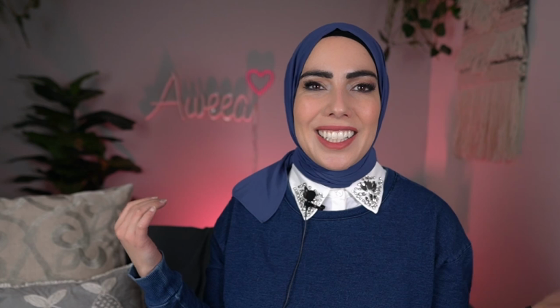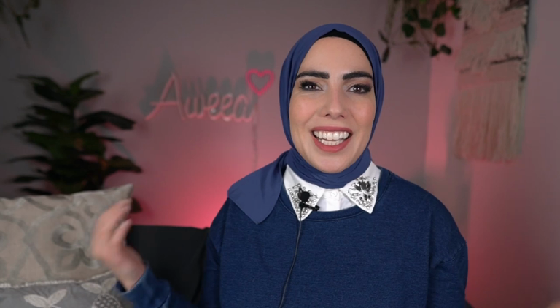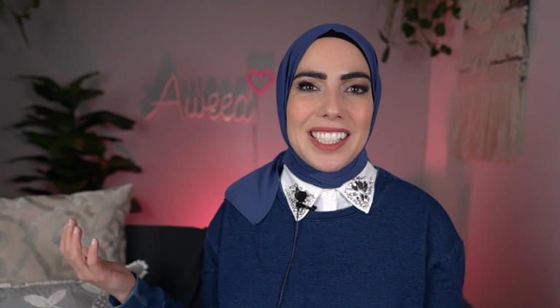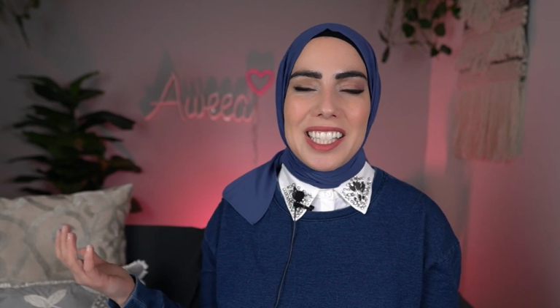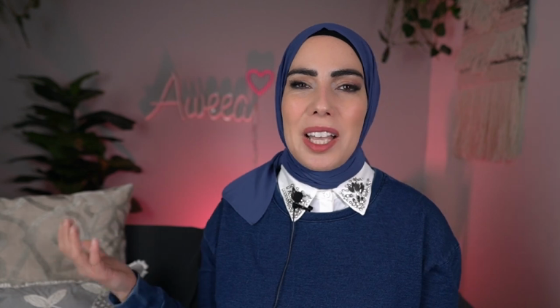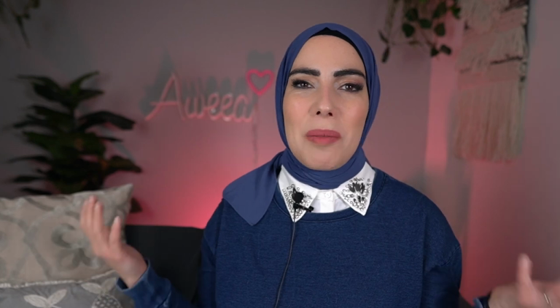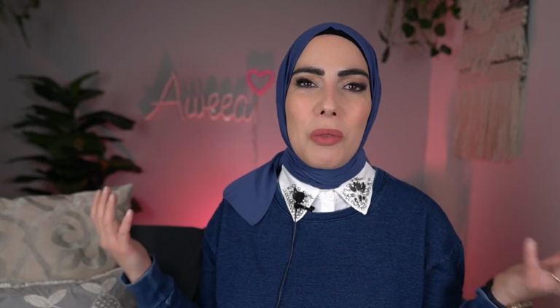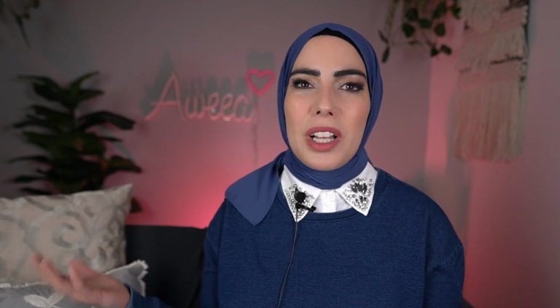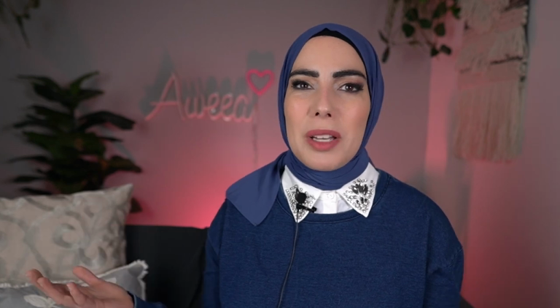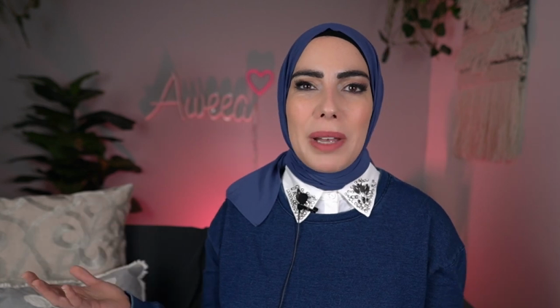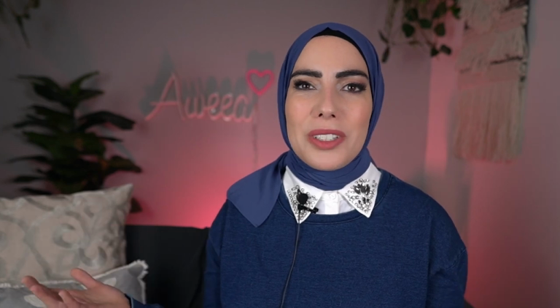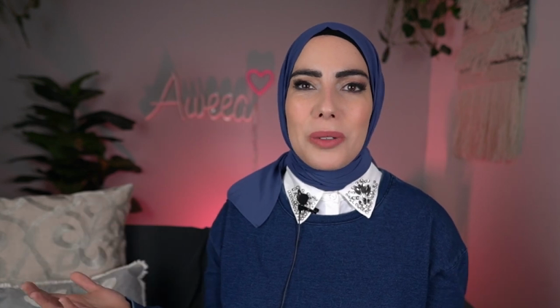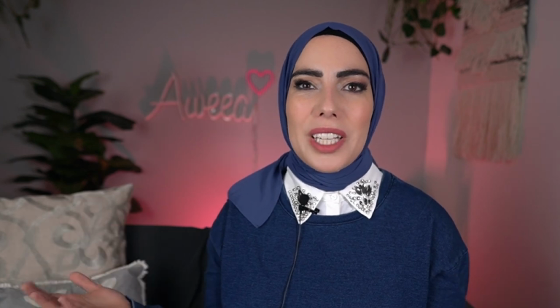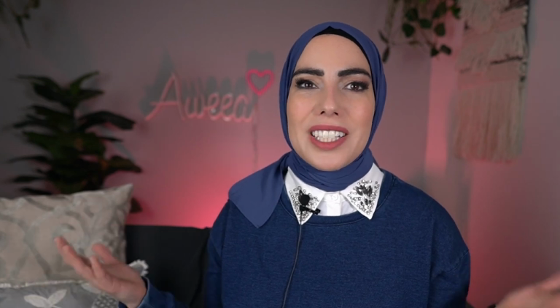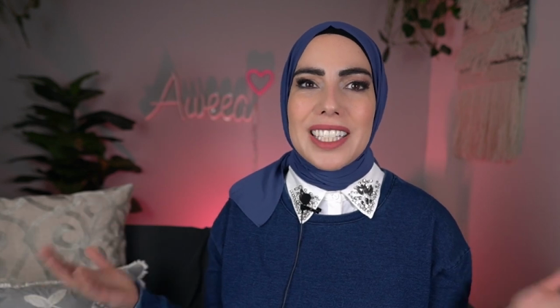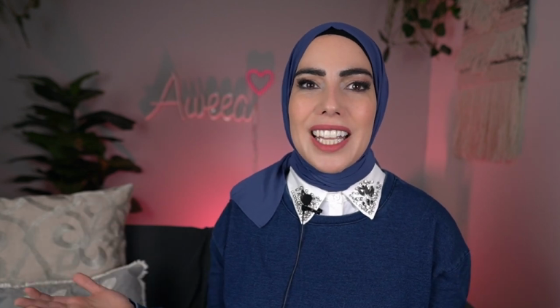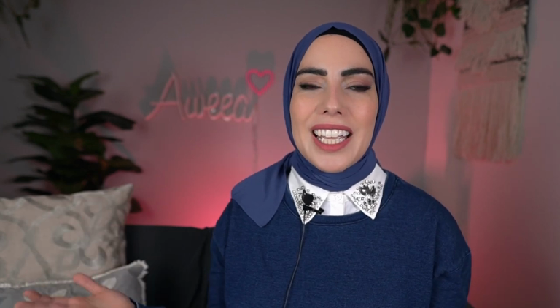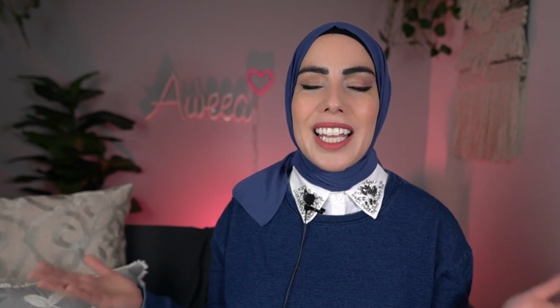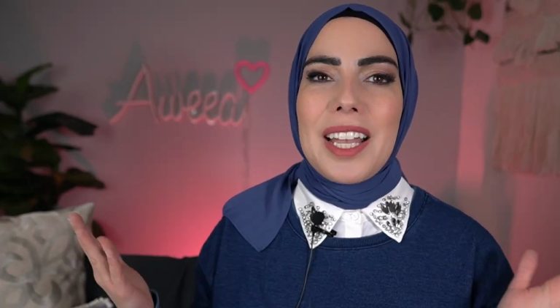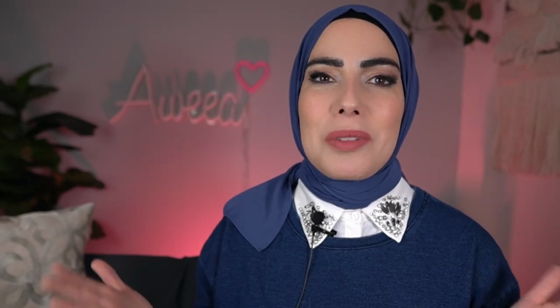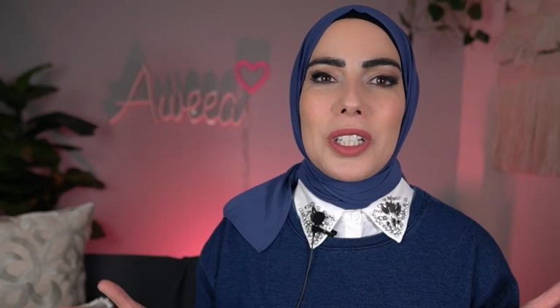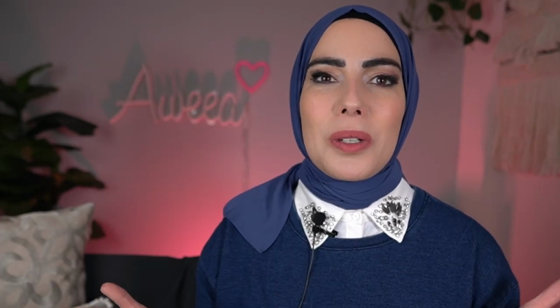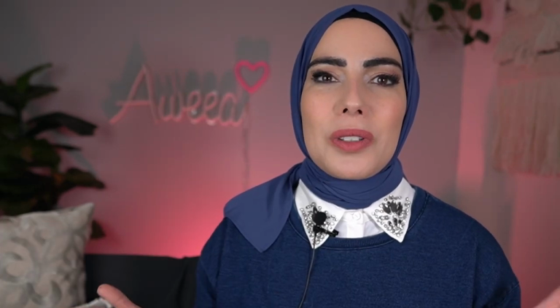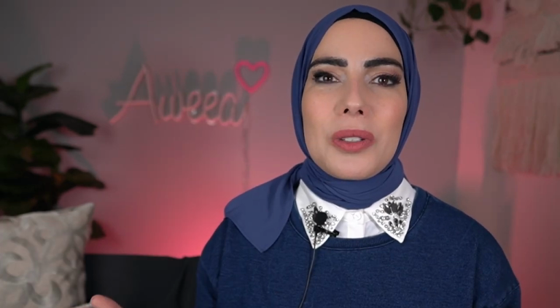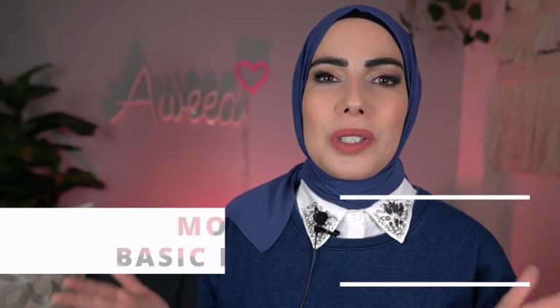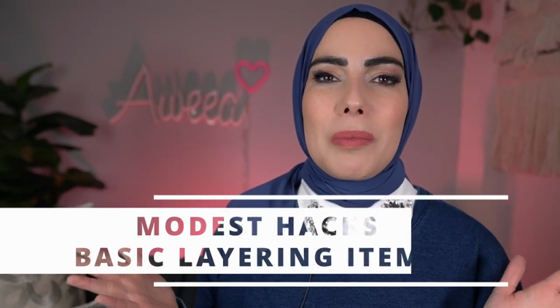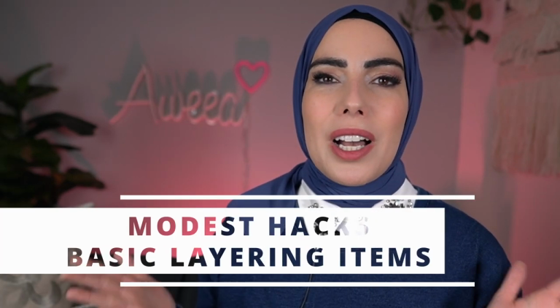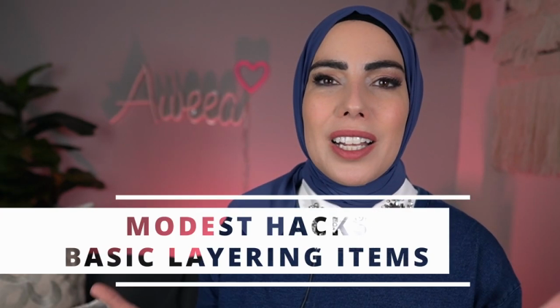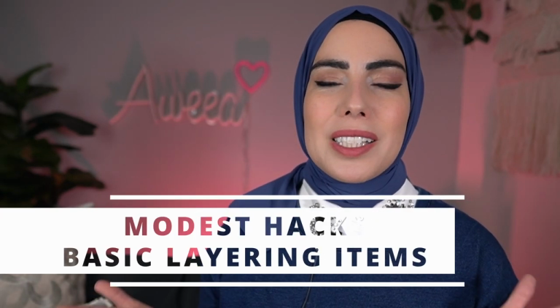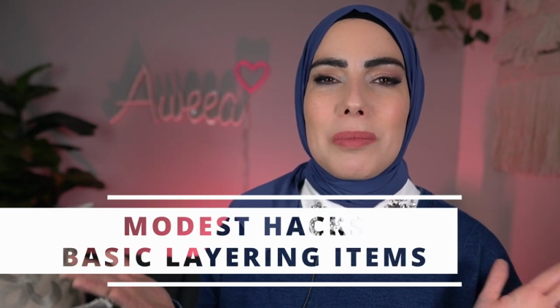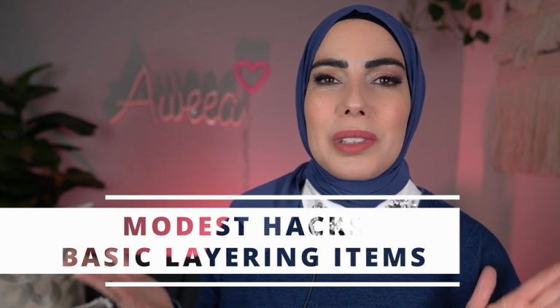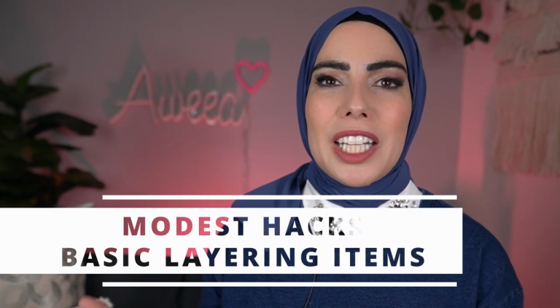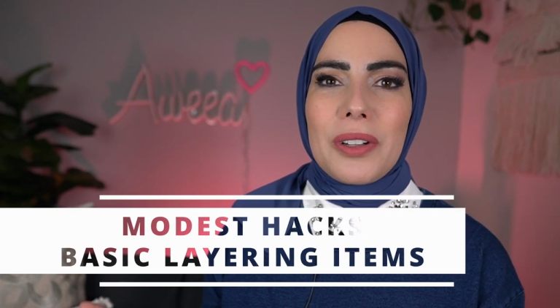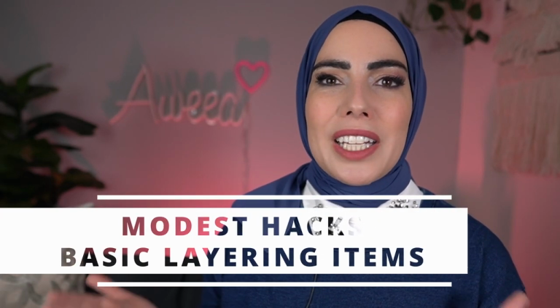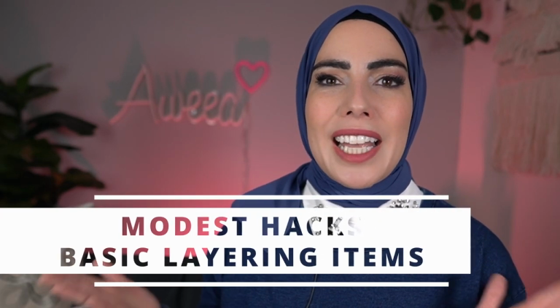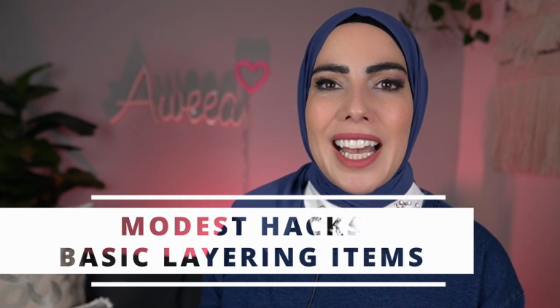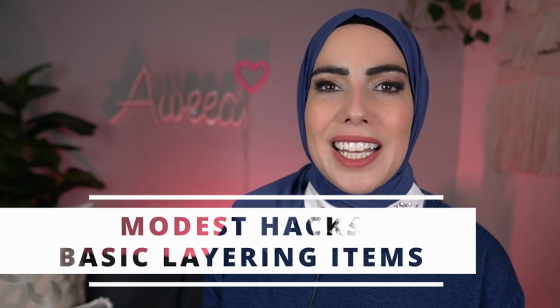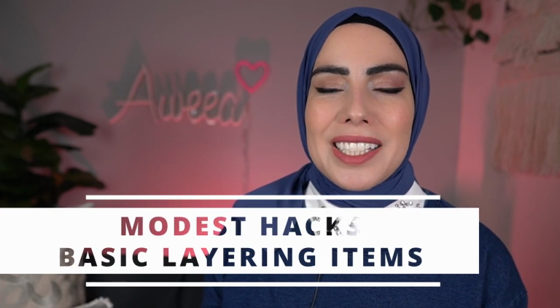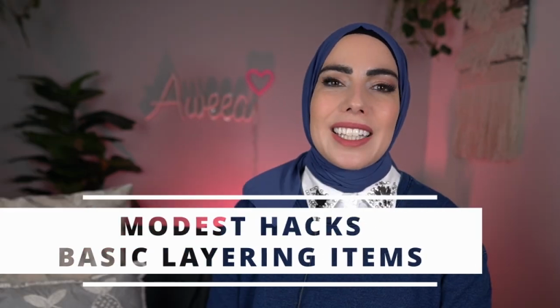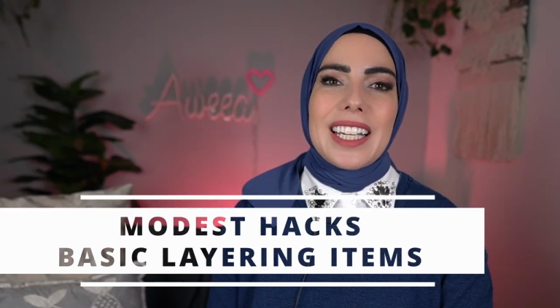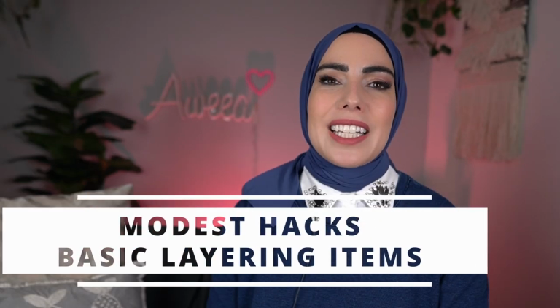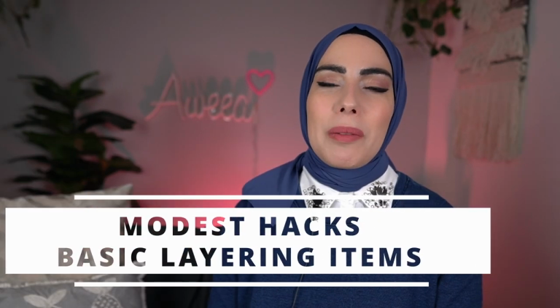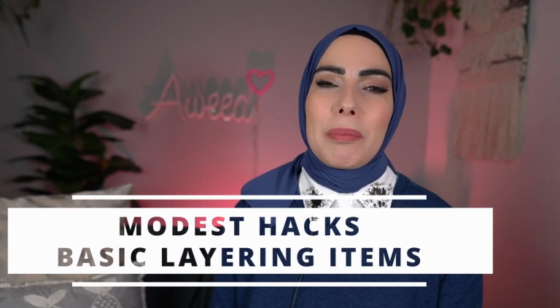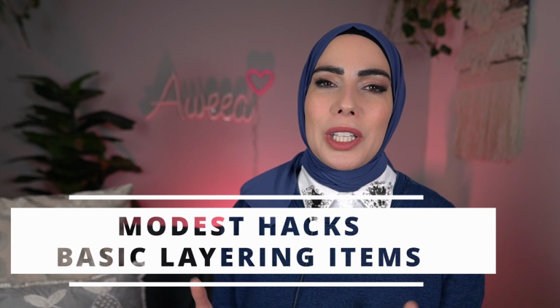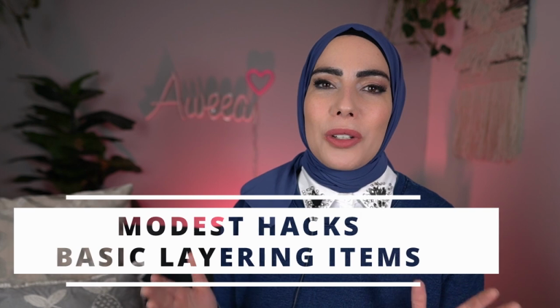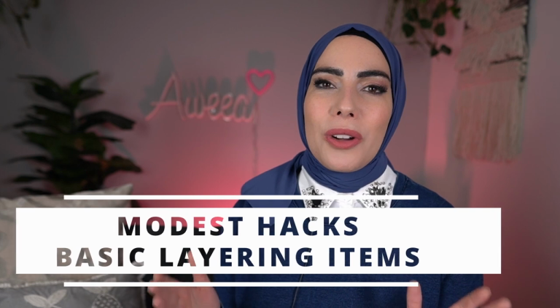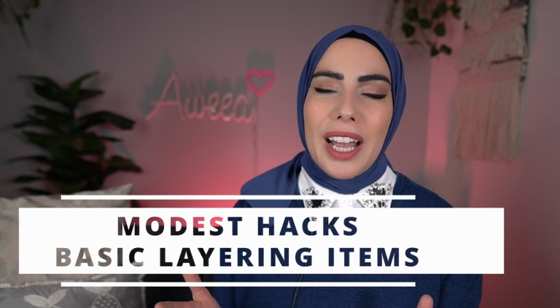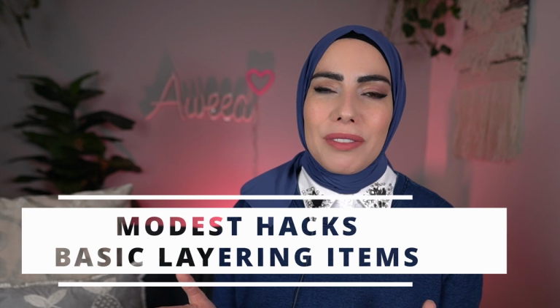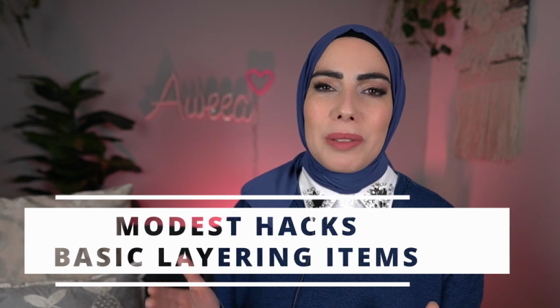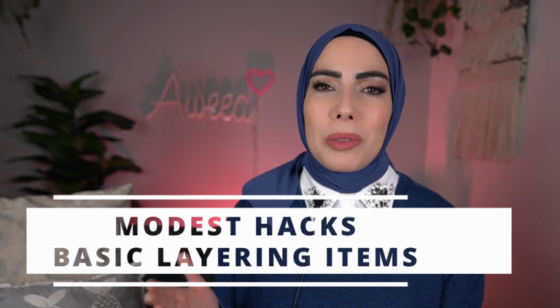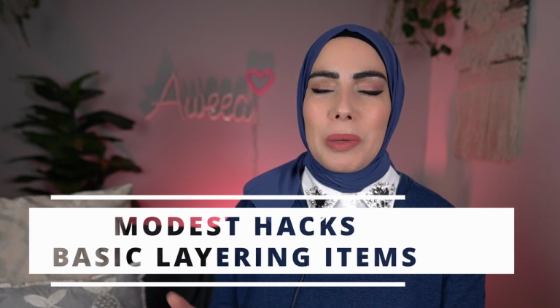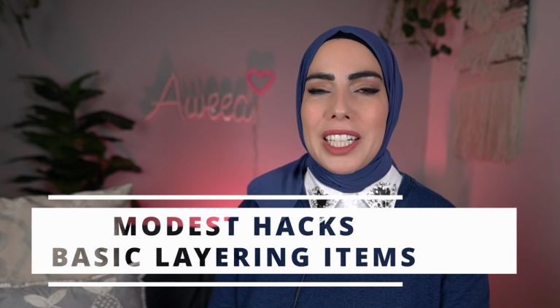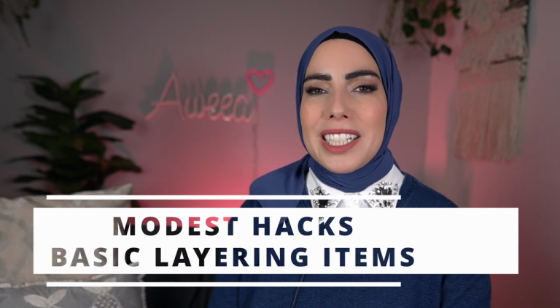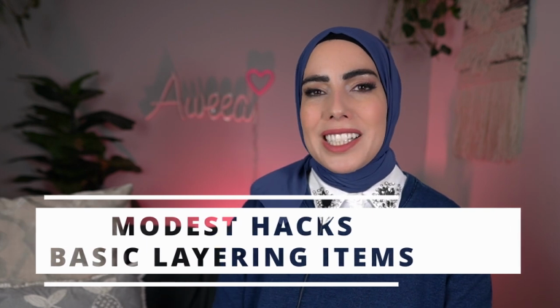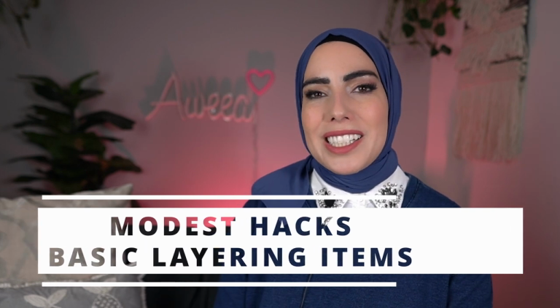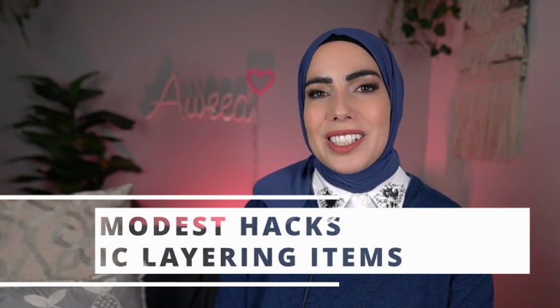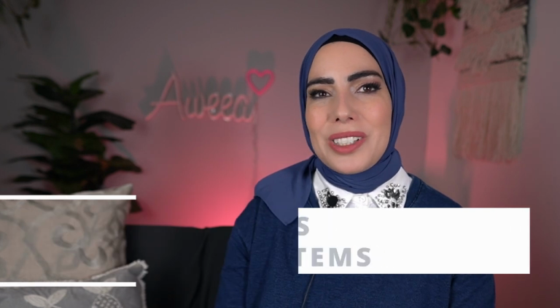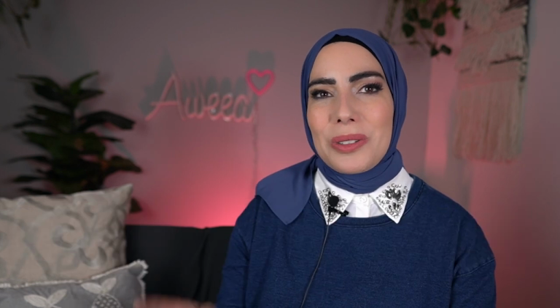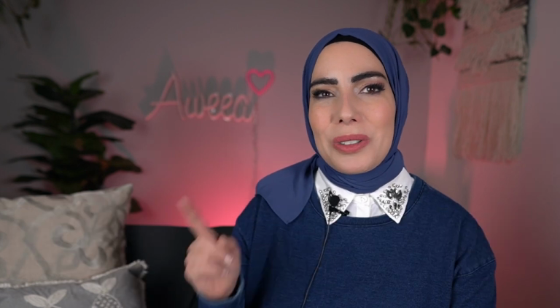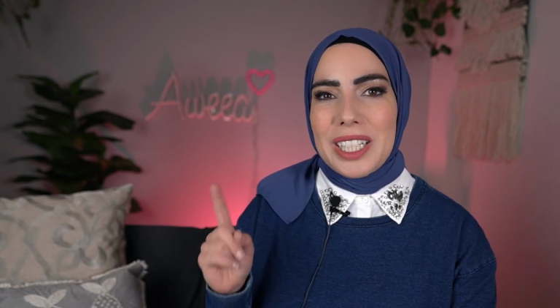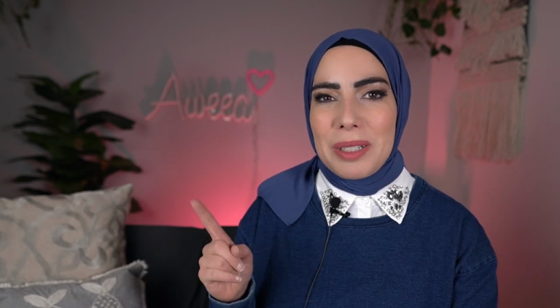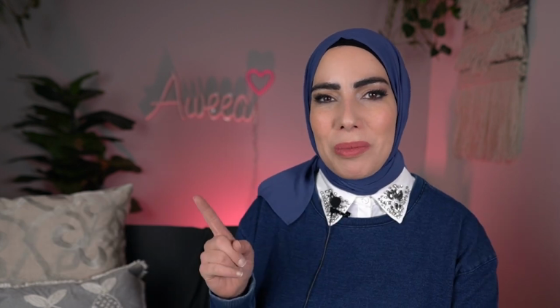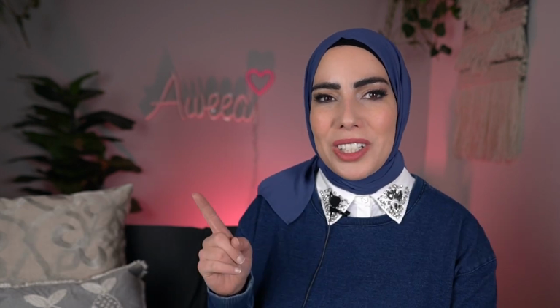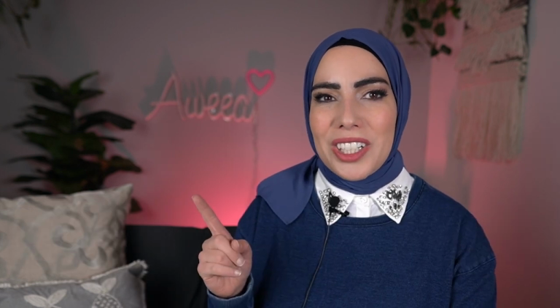Hey Salaam, welcome back to Ouya. Today I'm sharing with you some awesome layering hacks that can help make your outfit more modest, so keep watching.